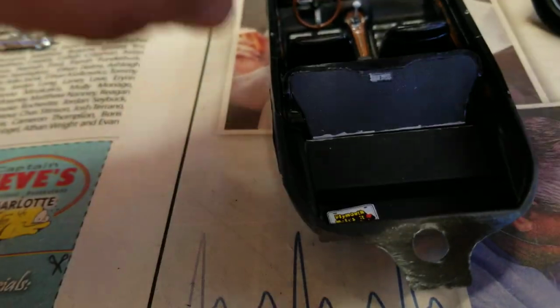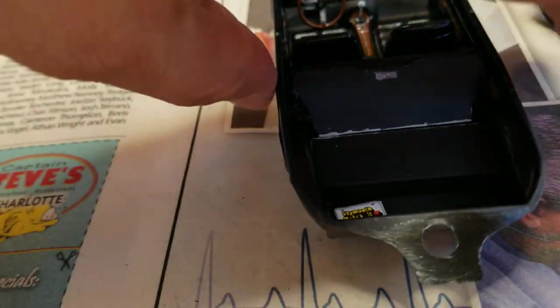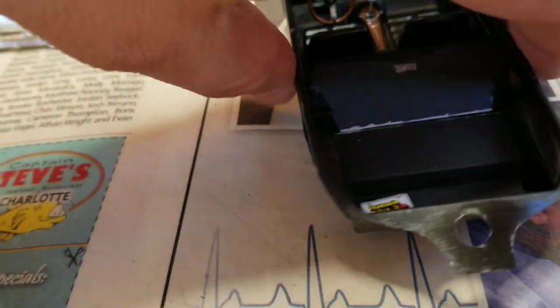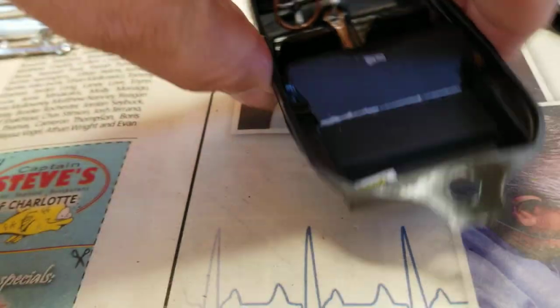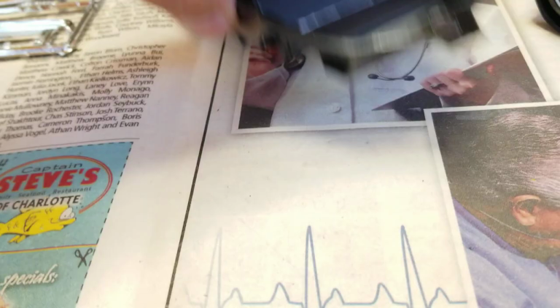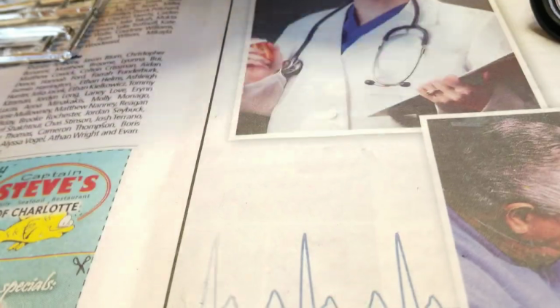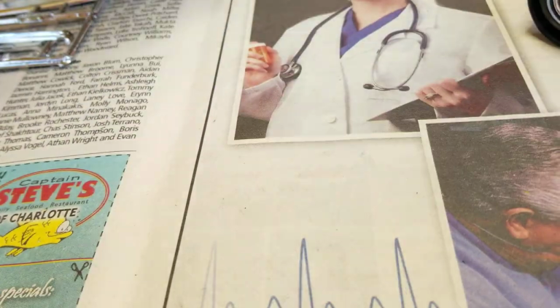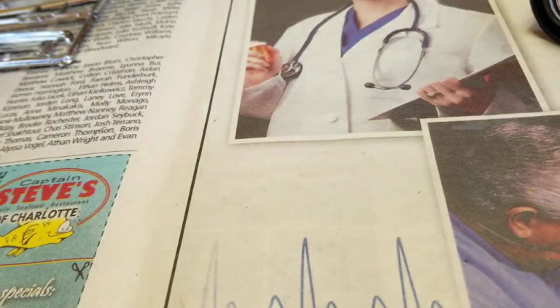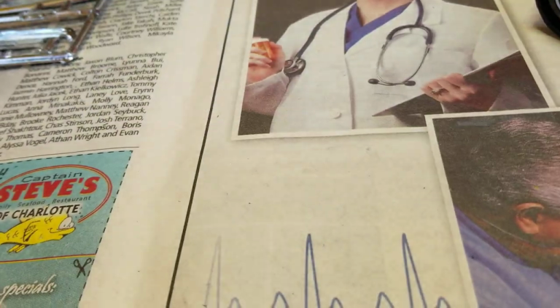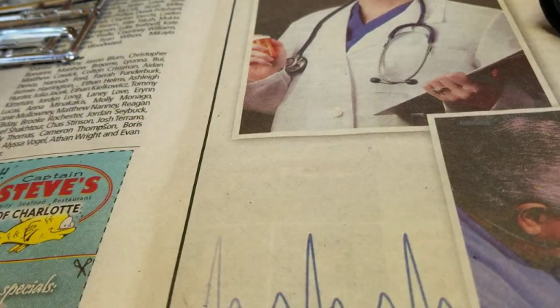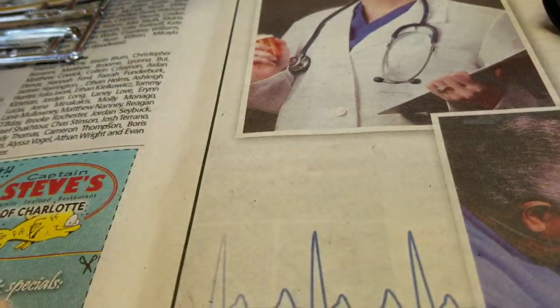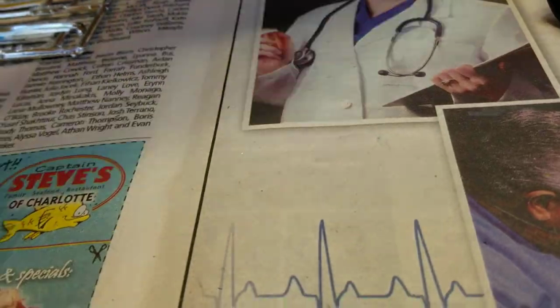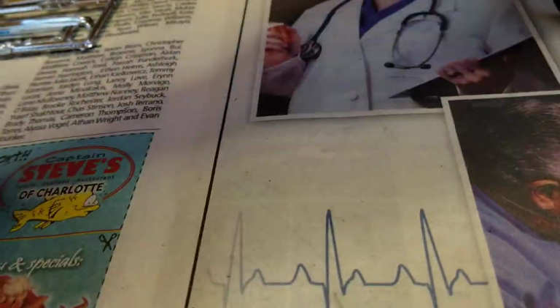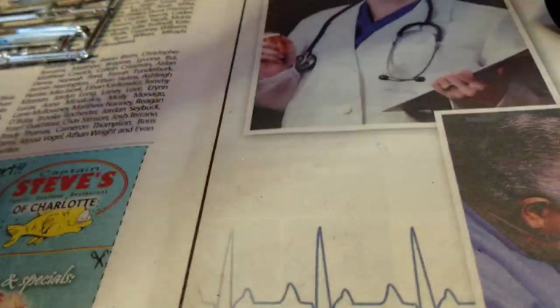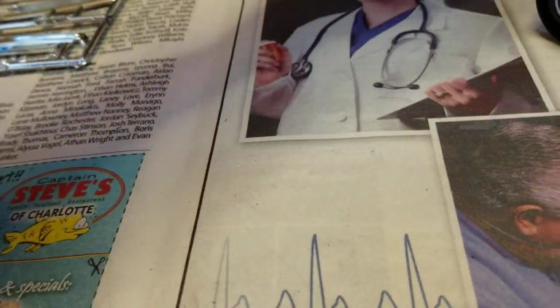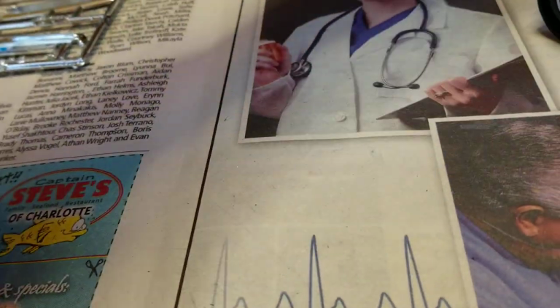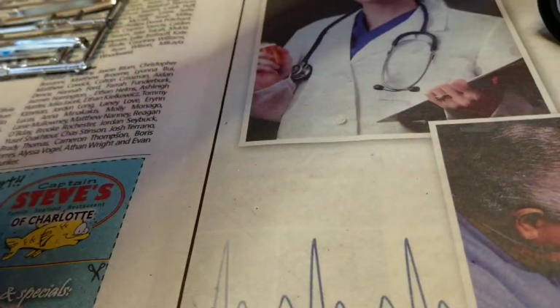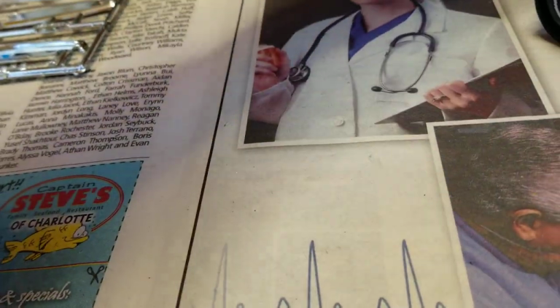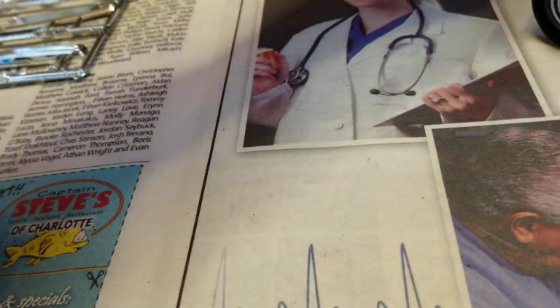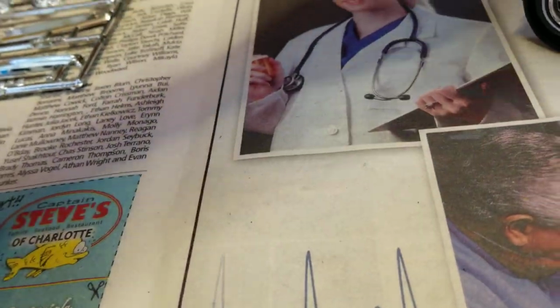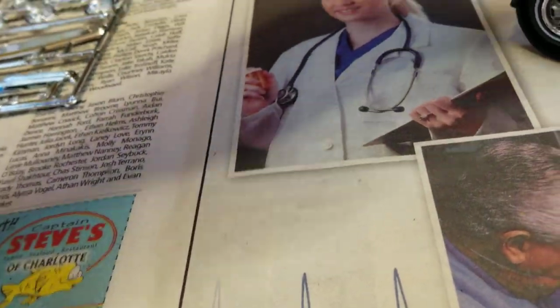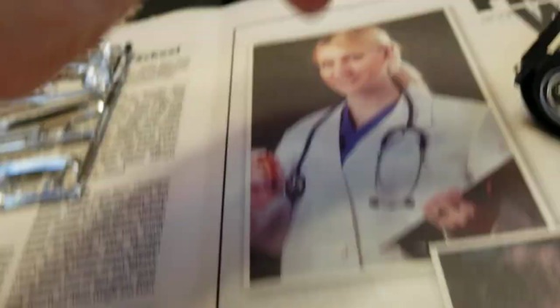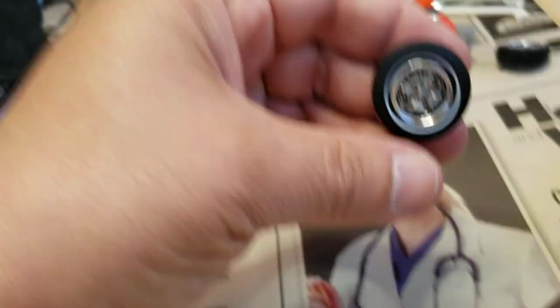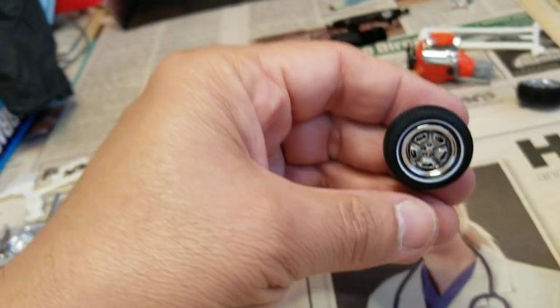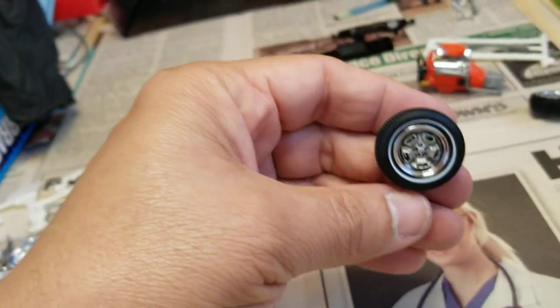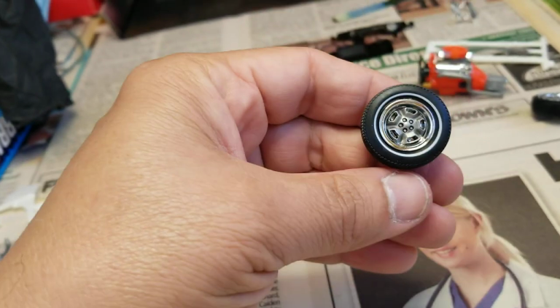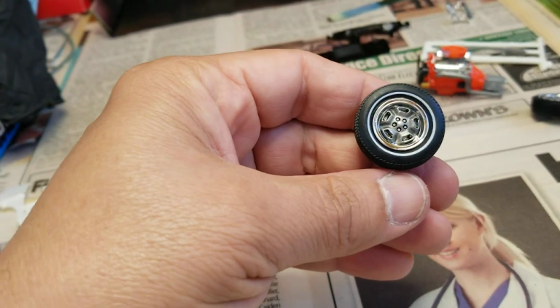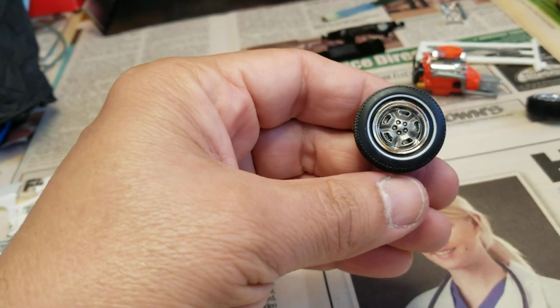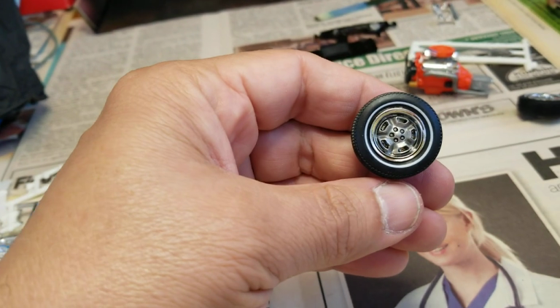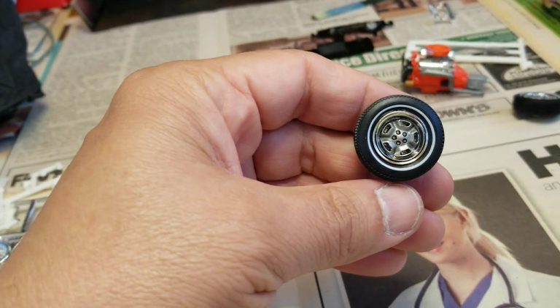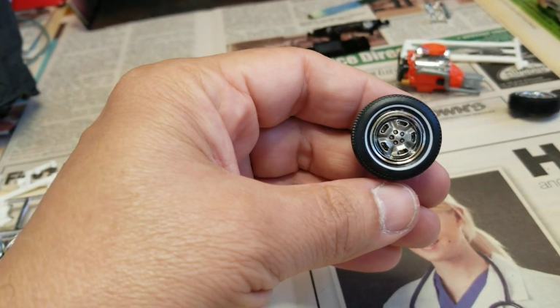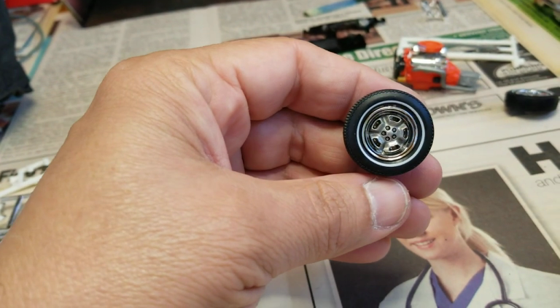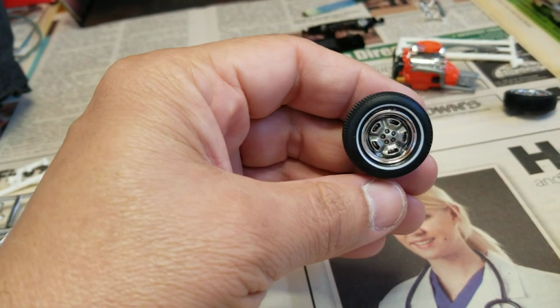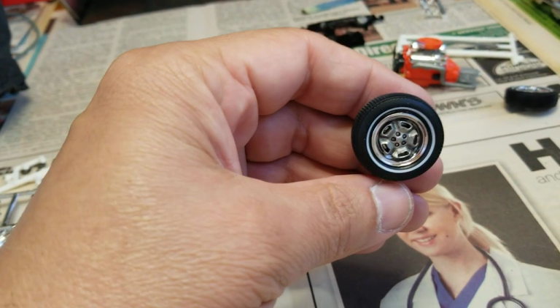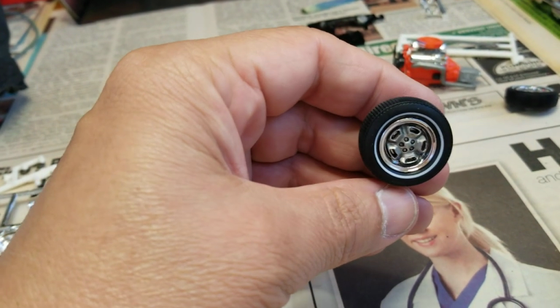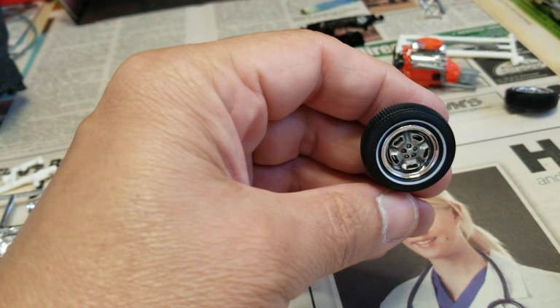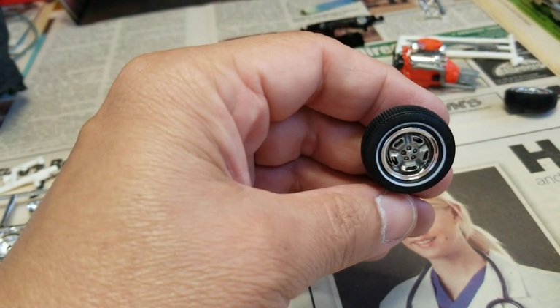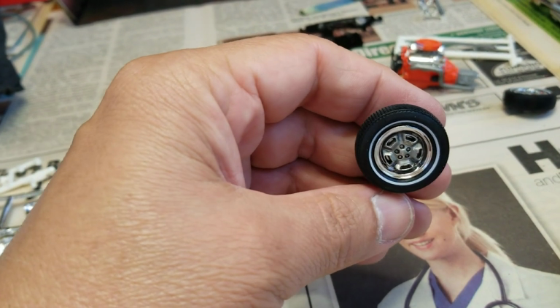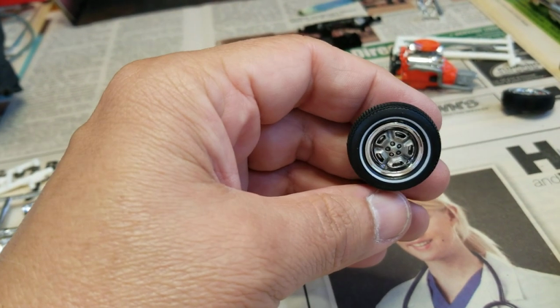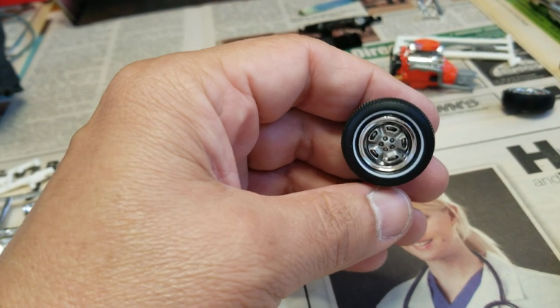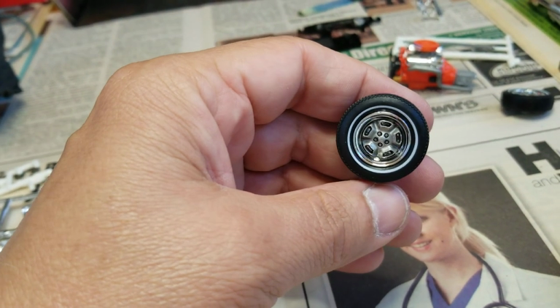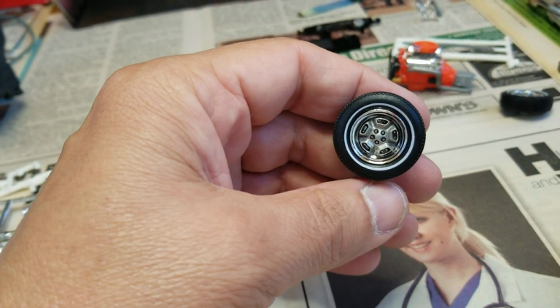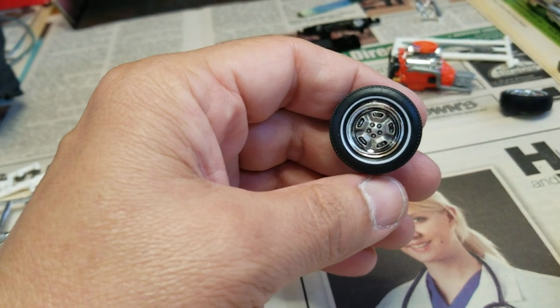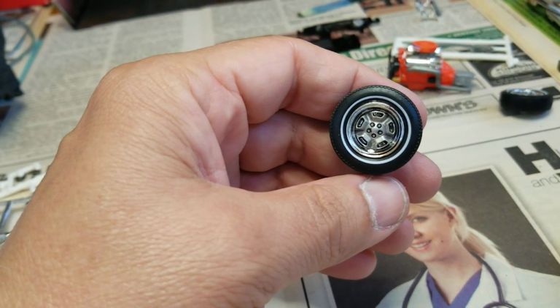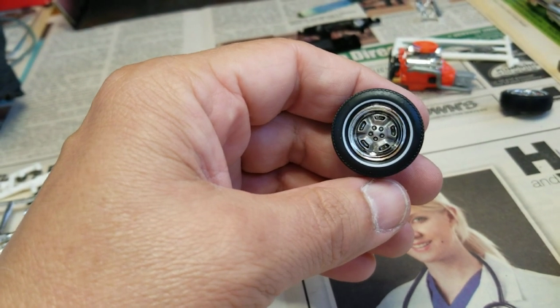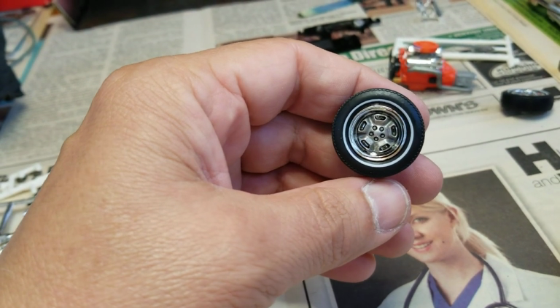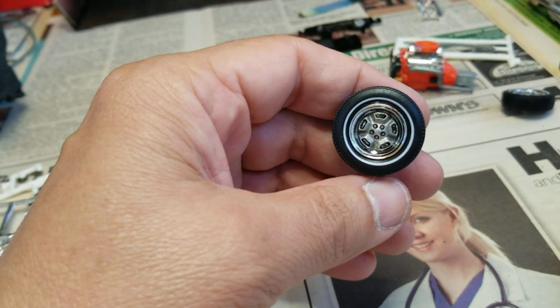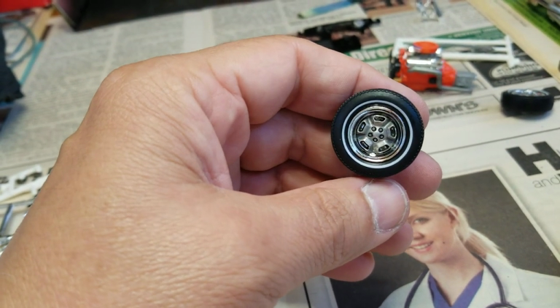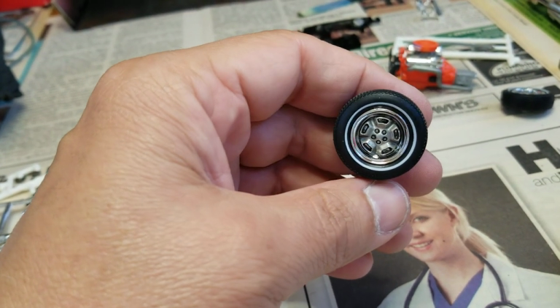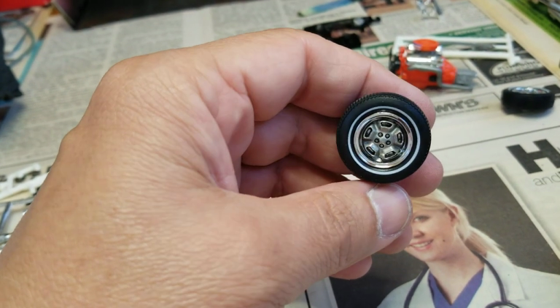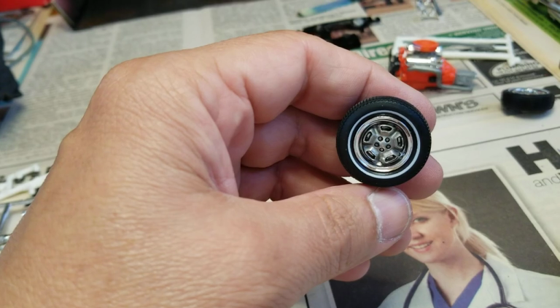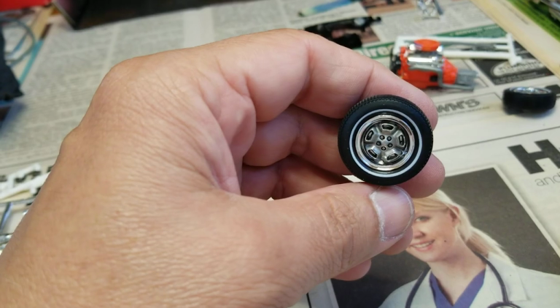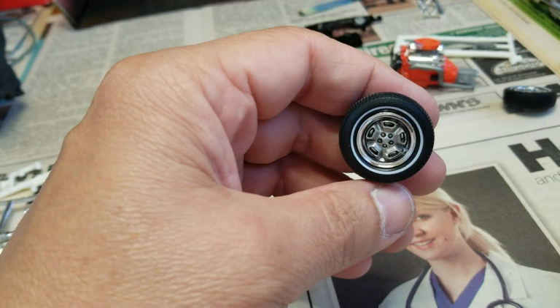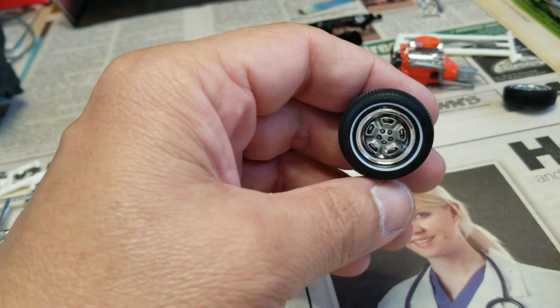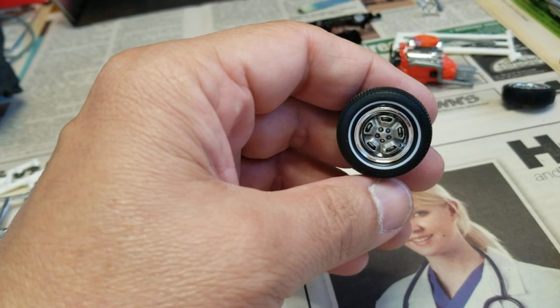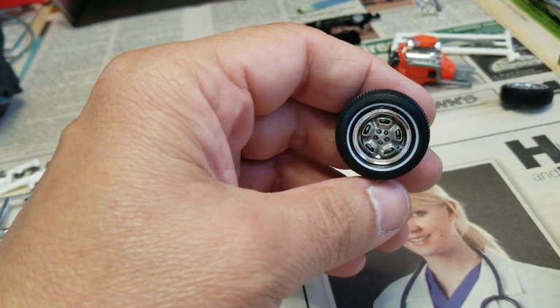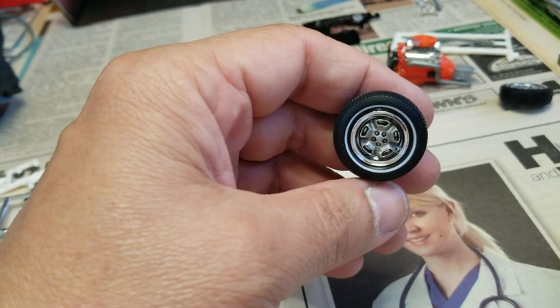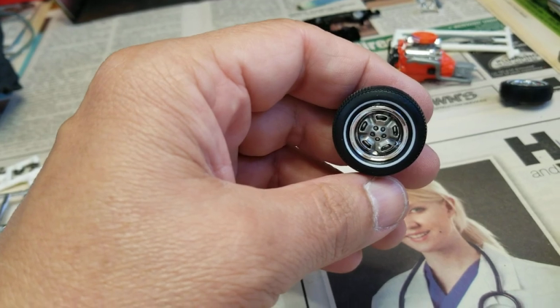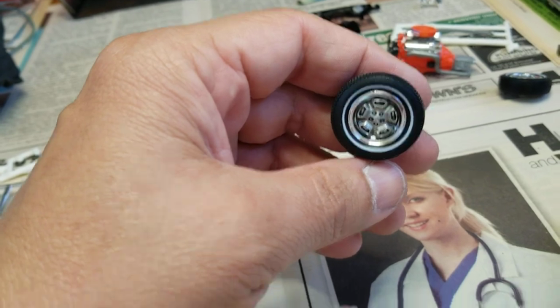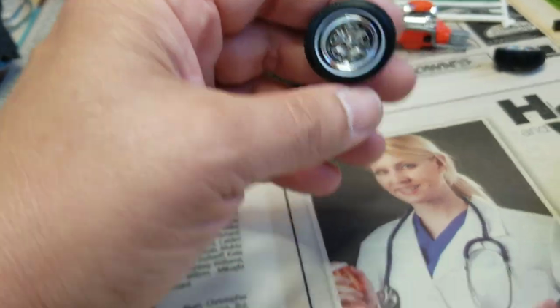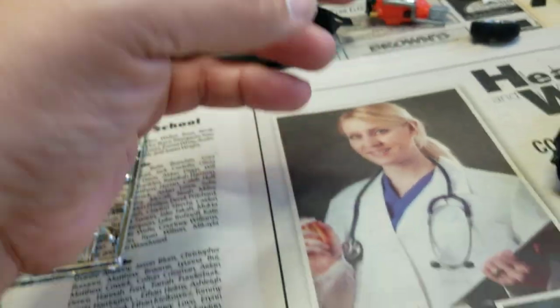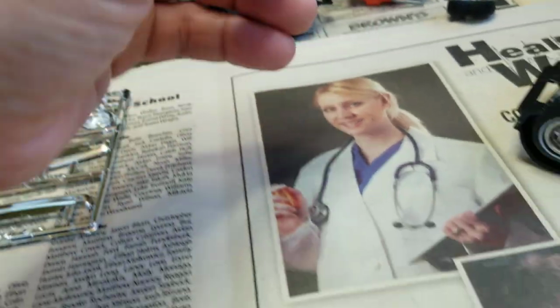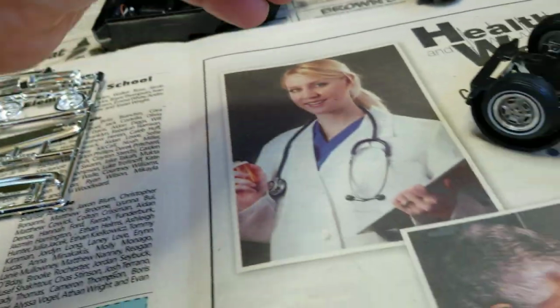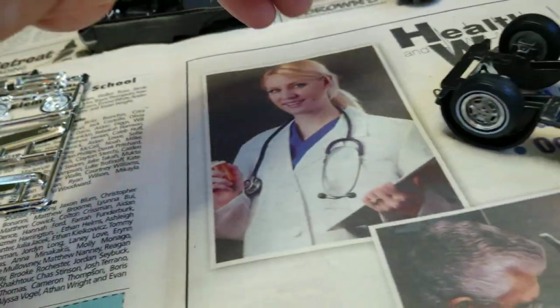Here are my wheels — painted the center with steel and then put a black wash over it.